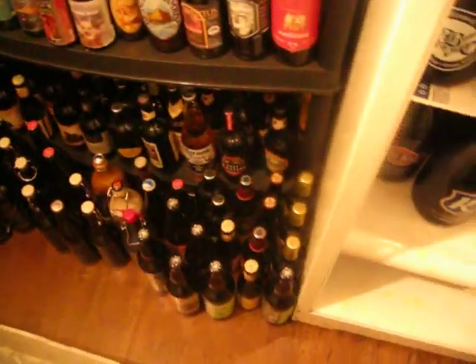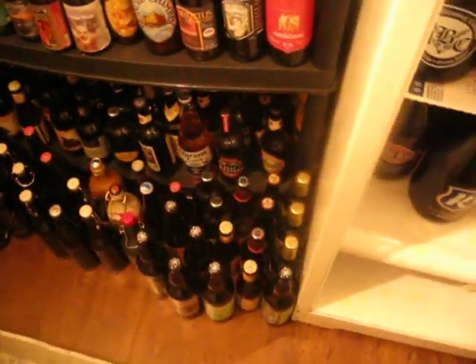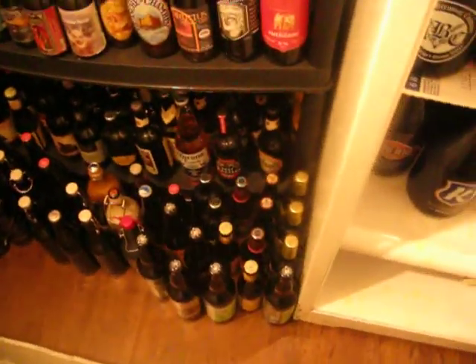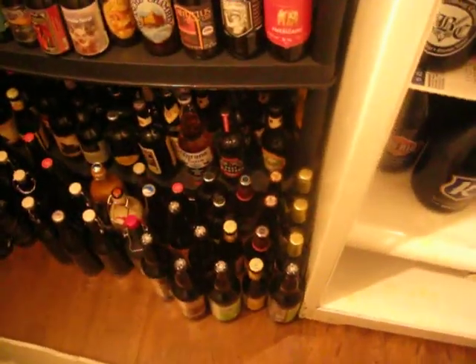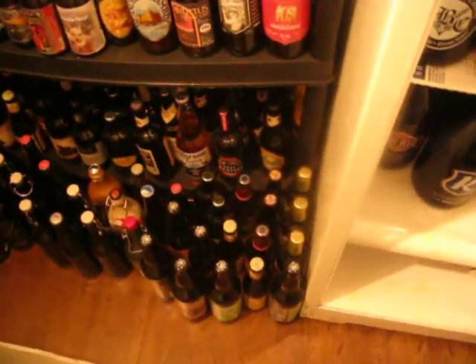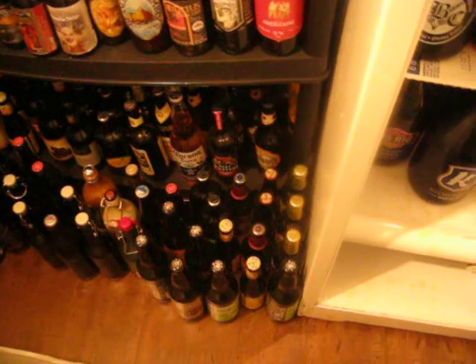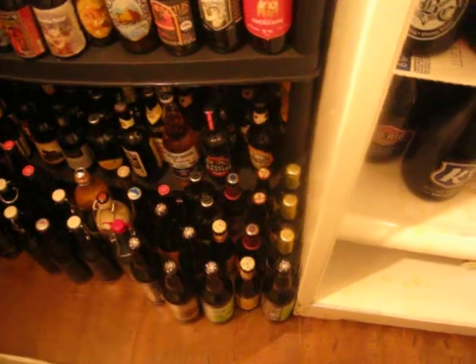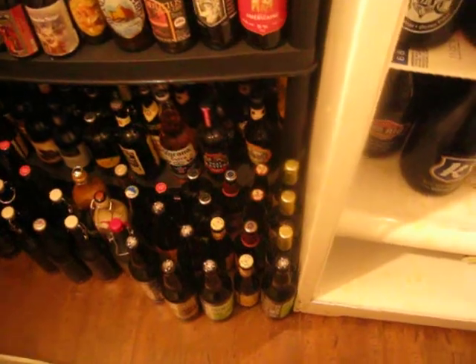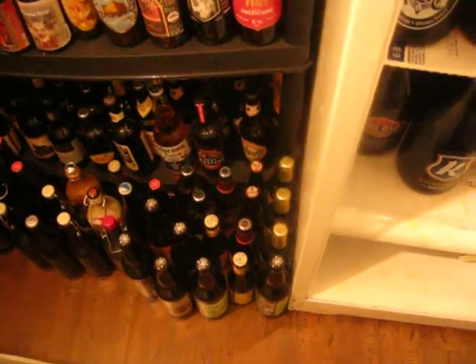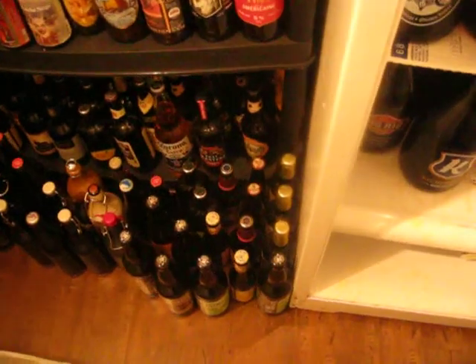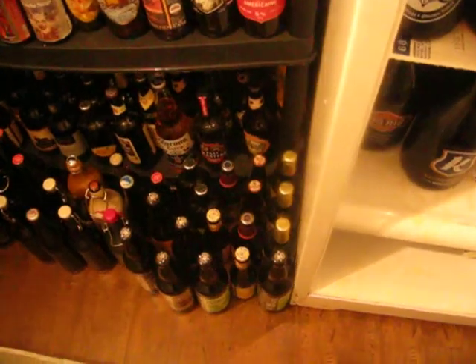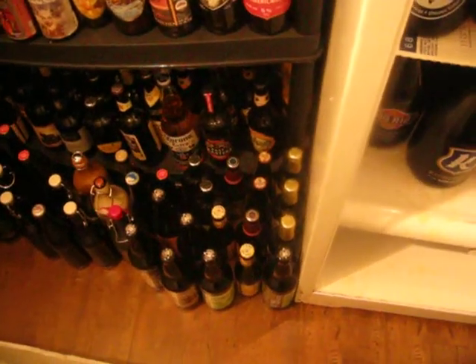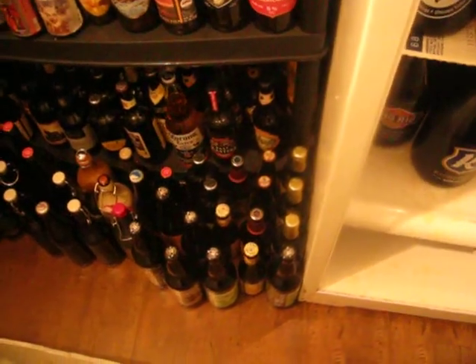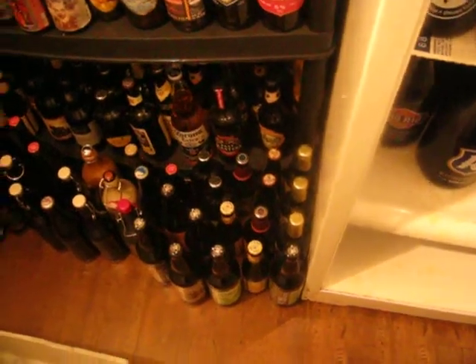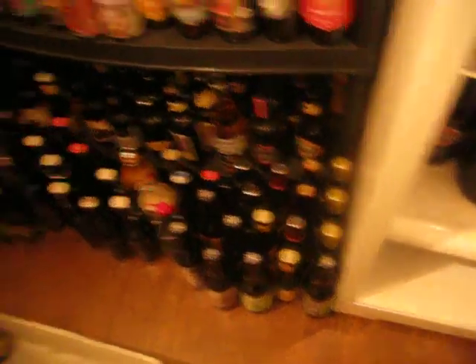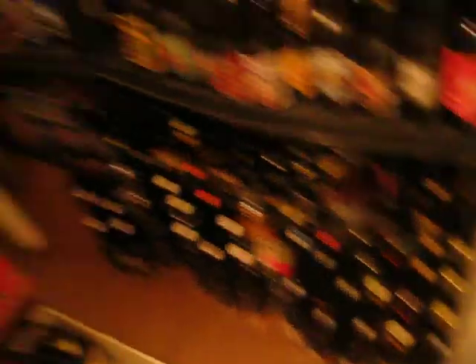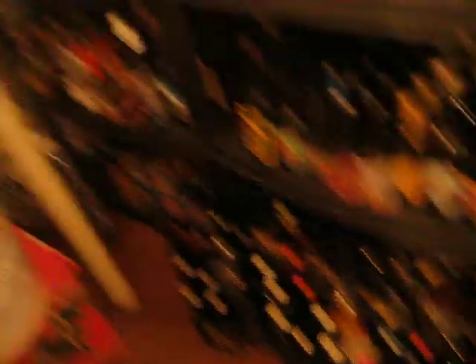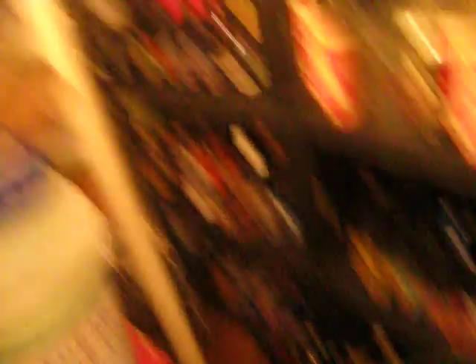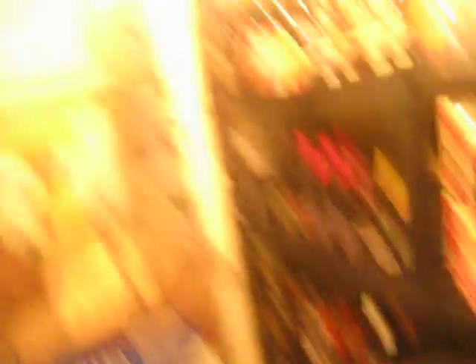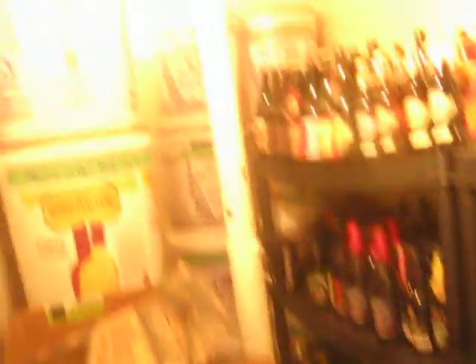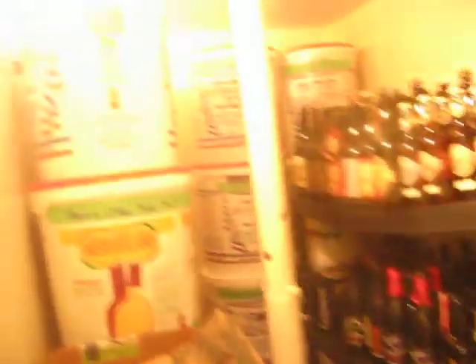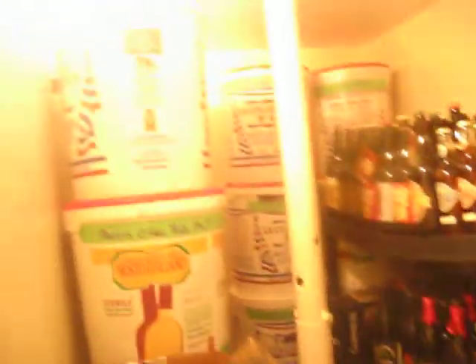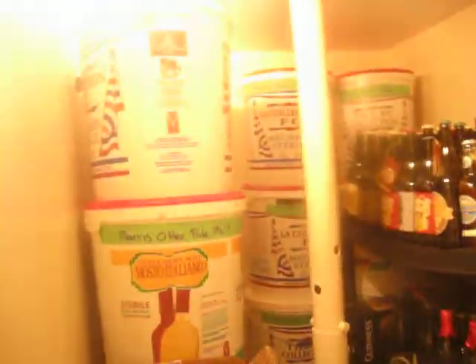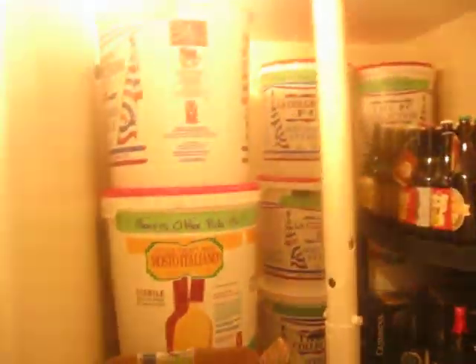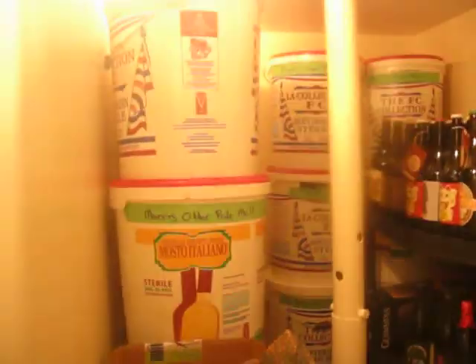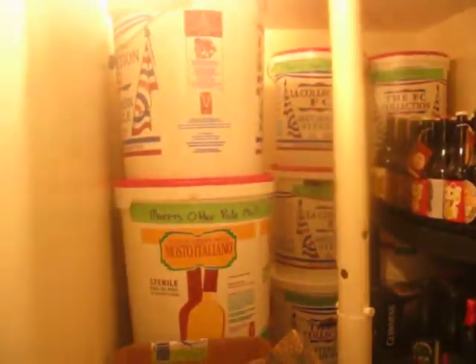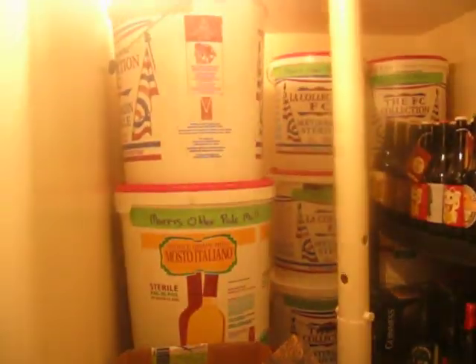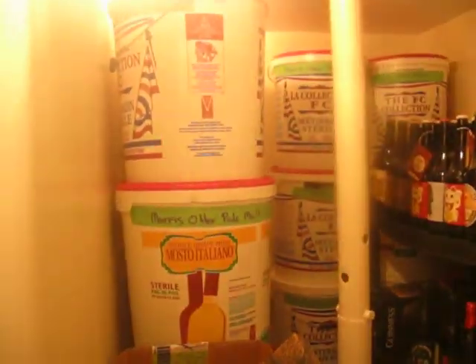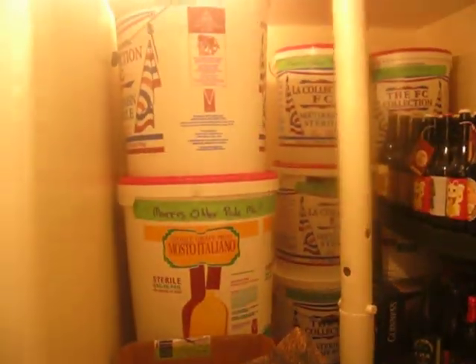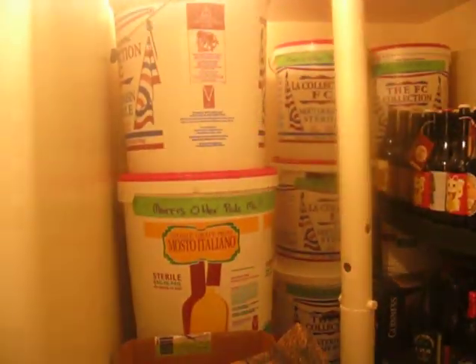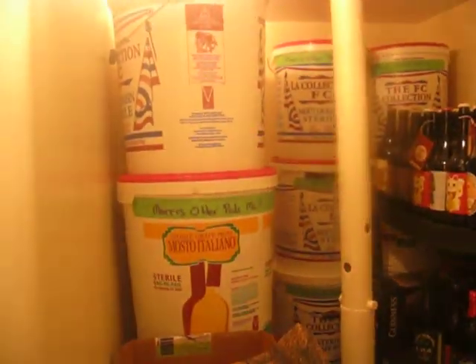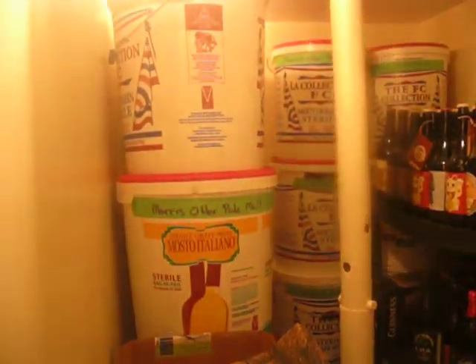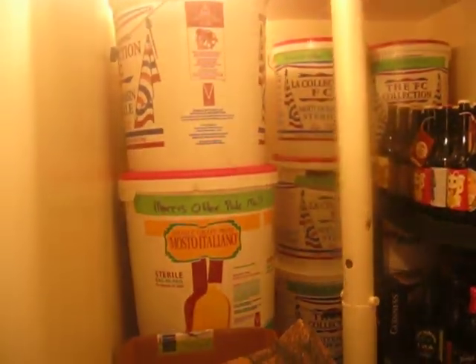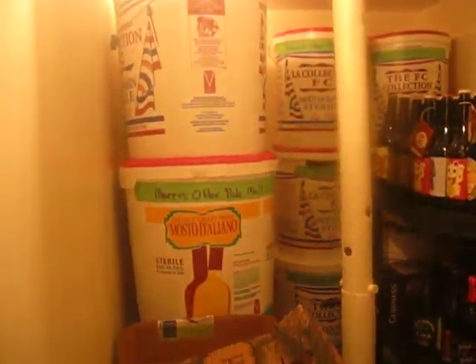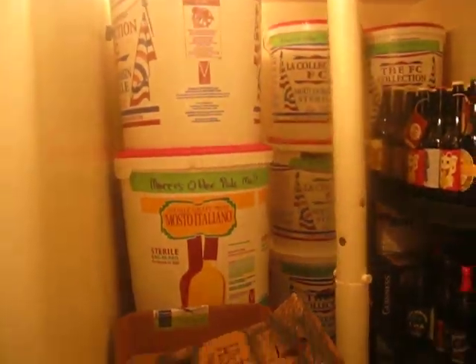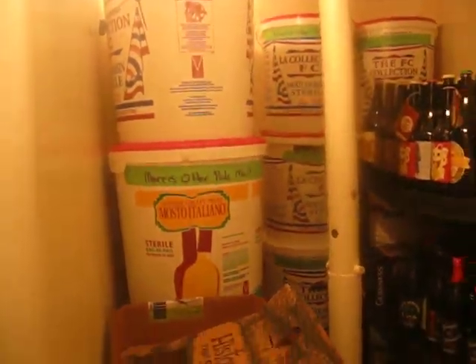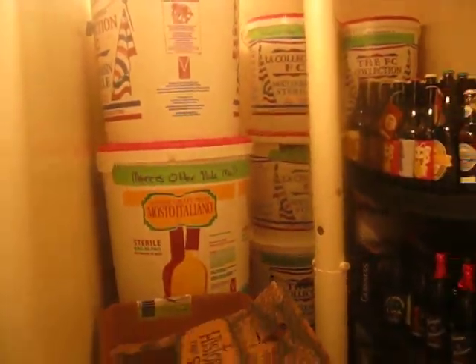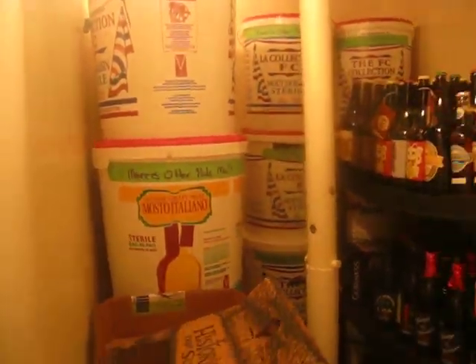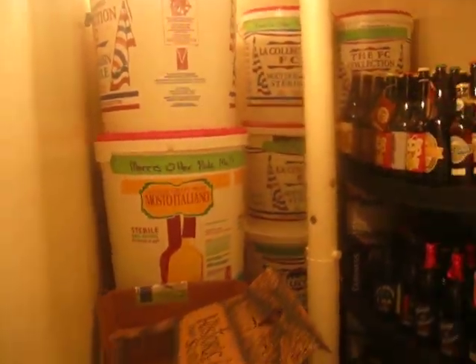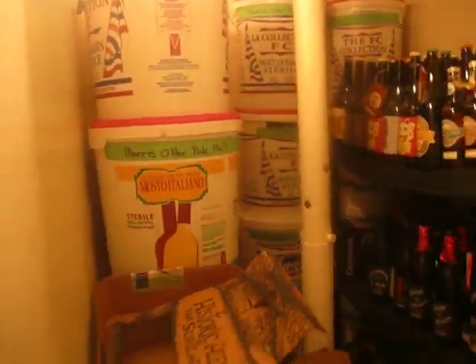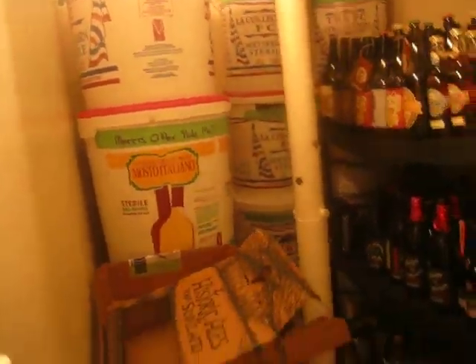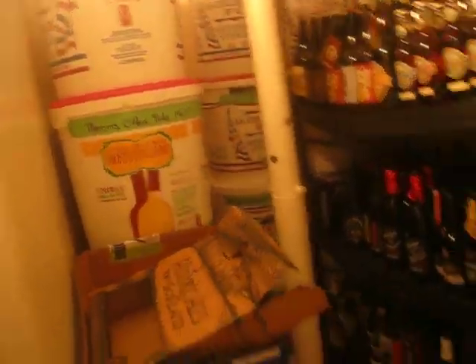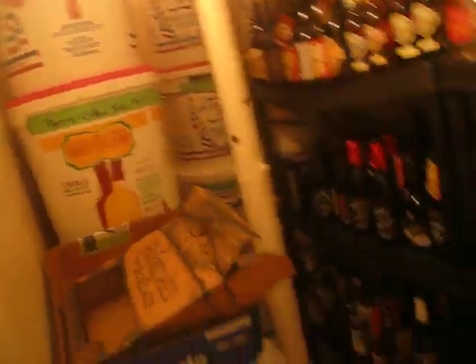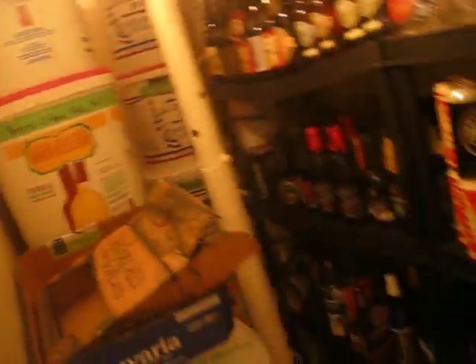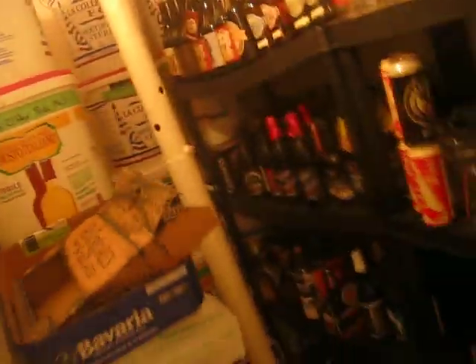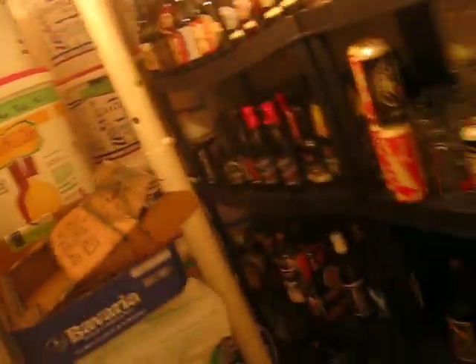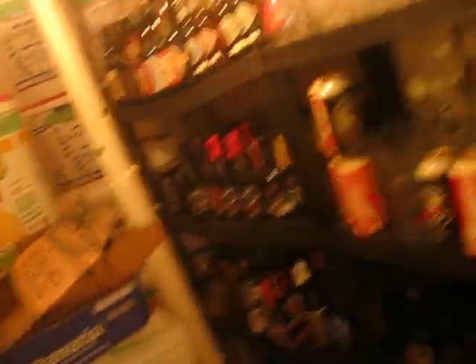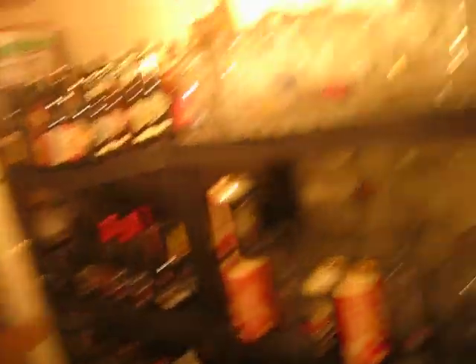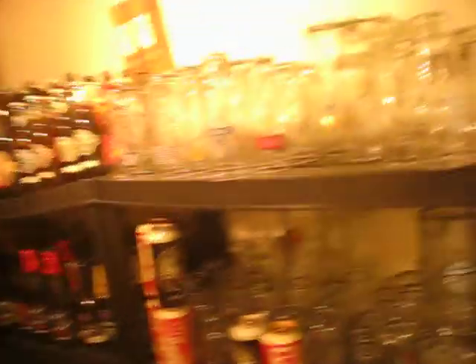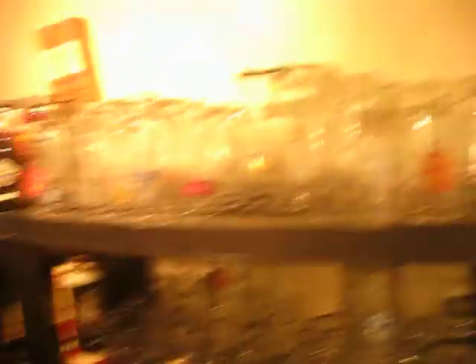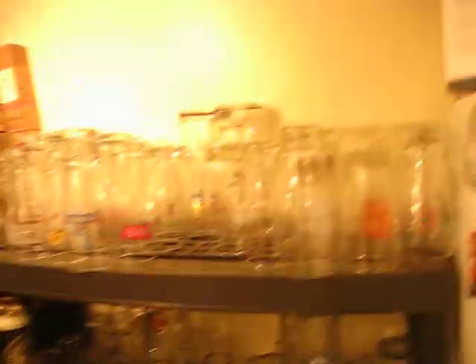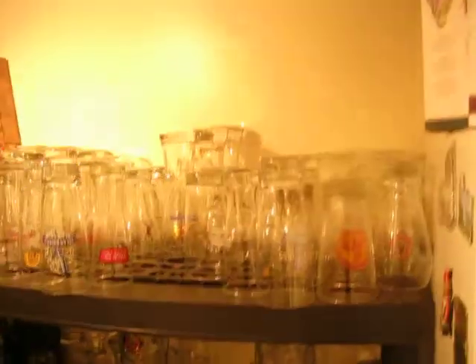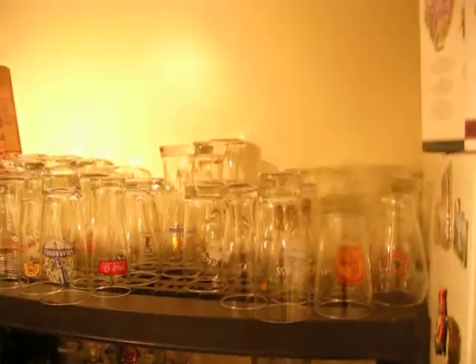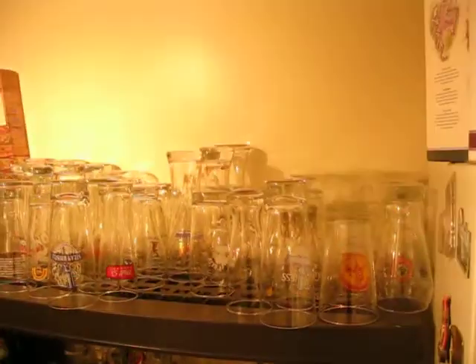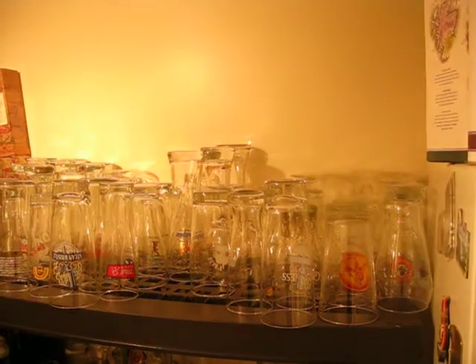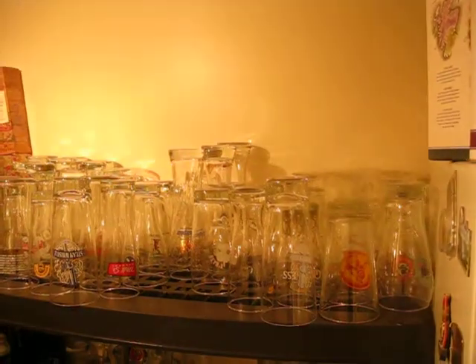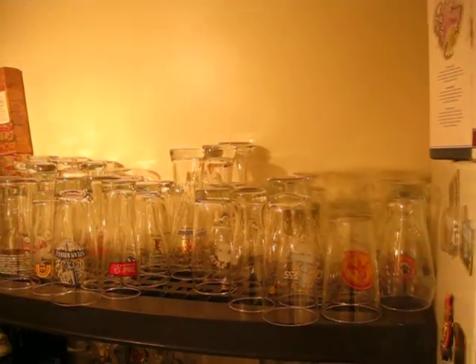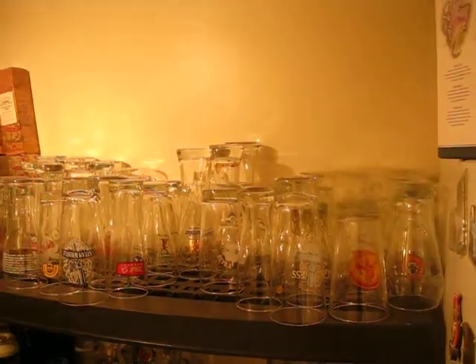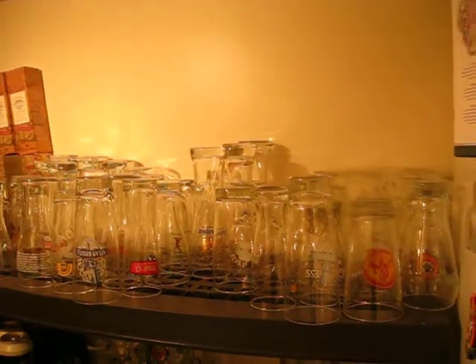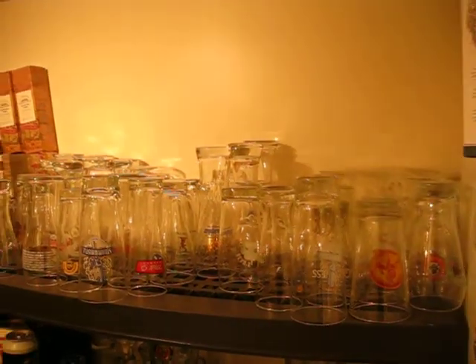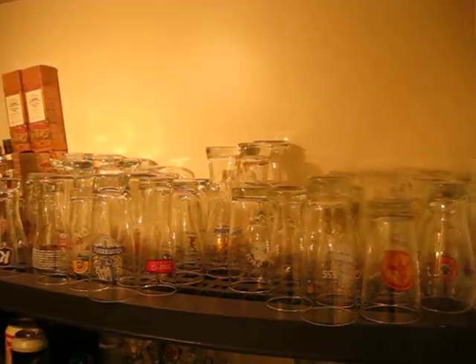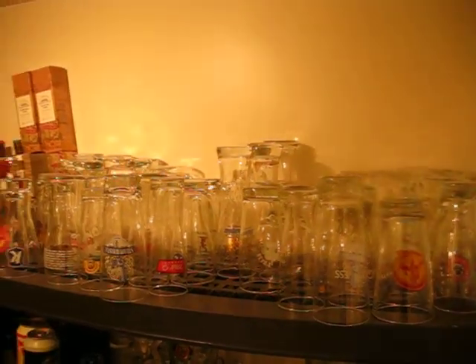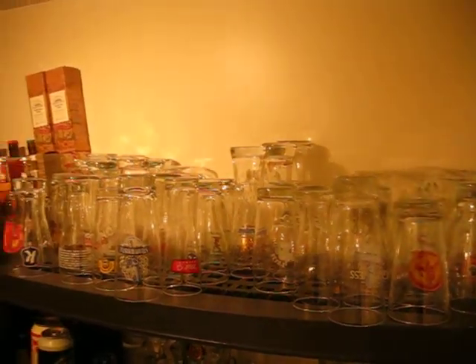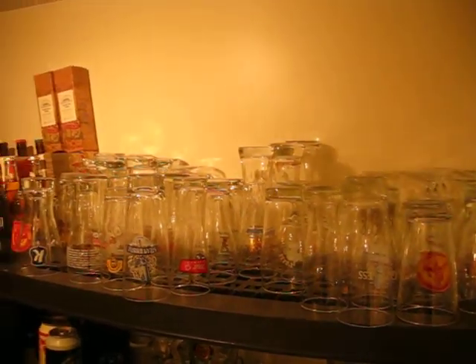All right. And all the pails you see are all the malt and stuff. Beer glasses.